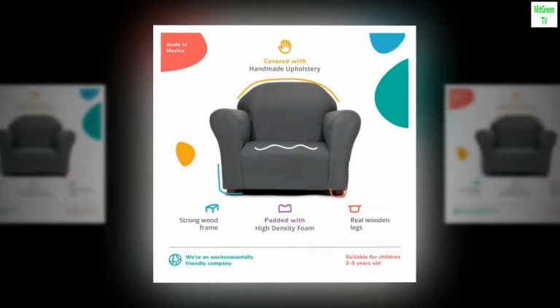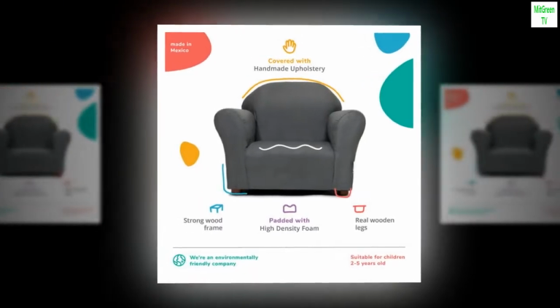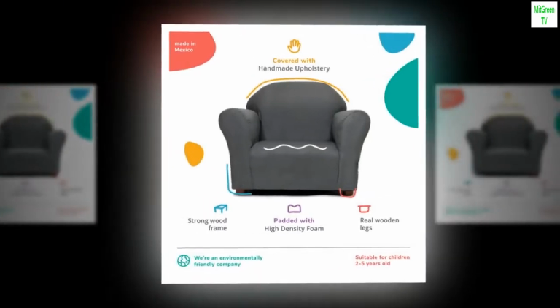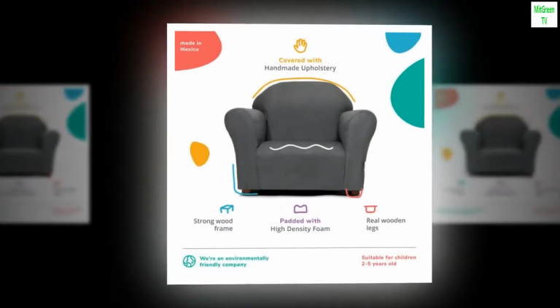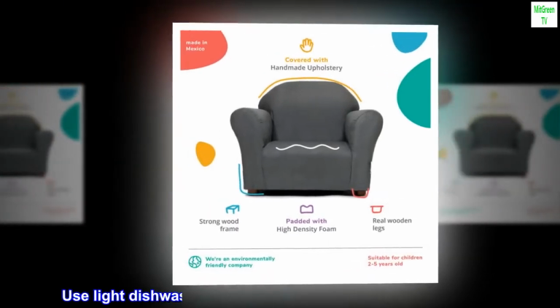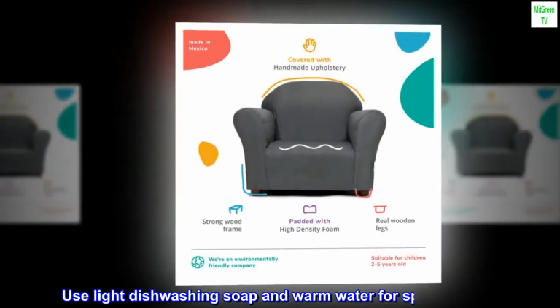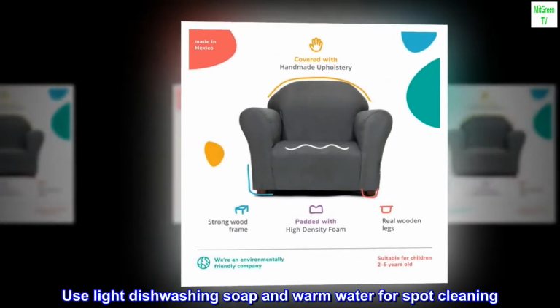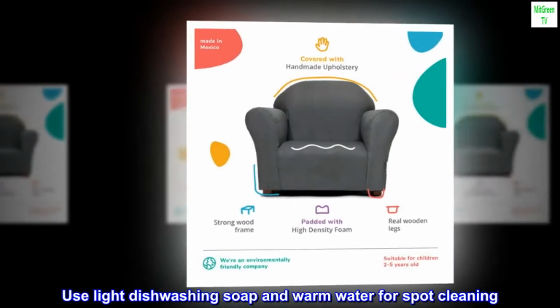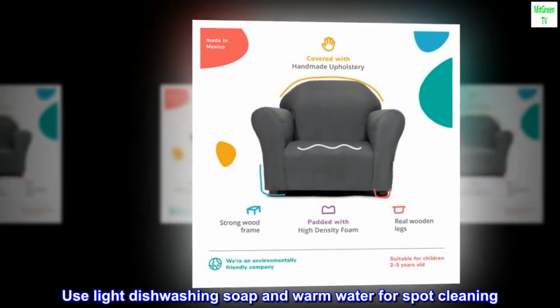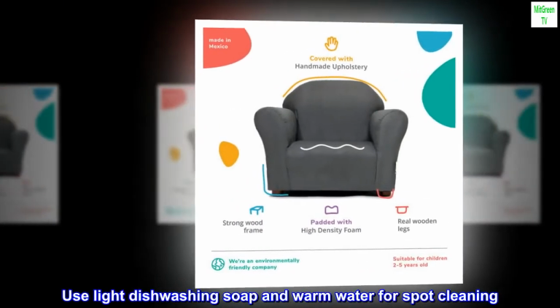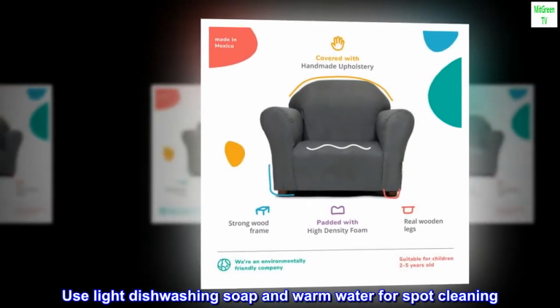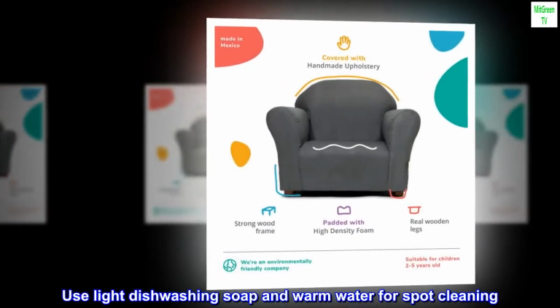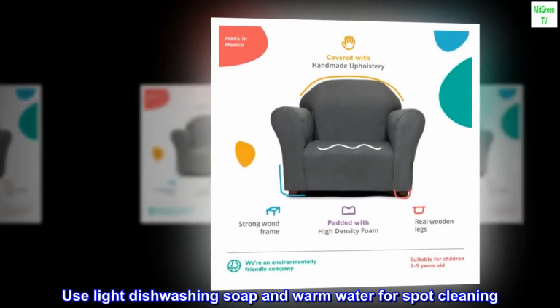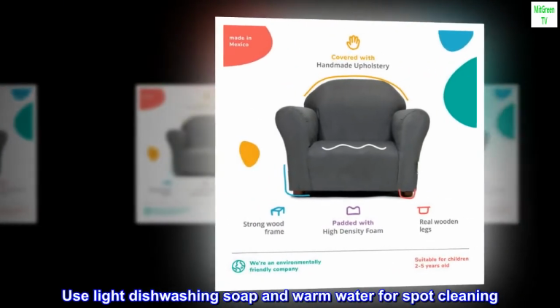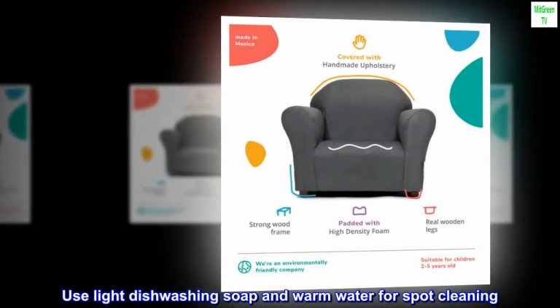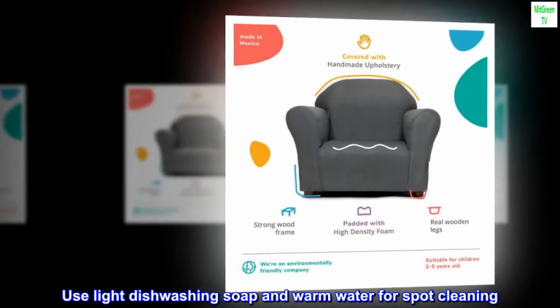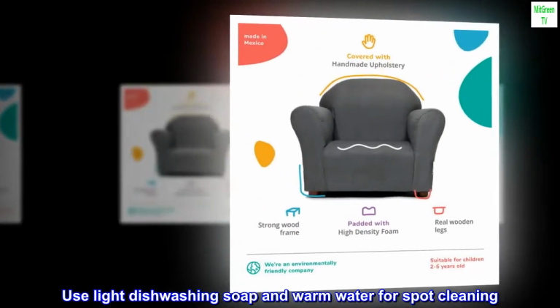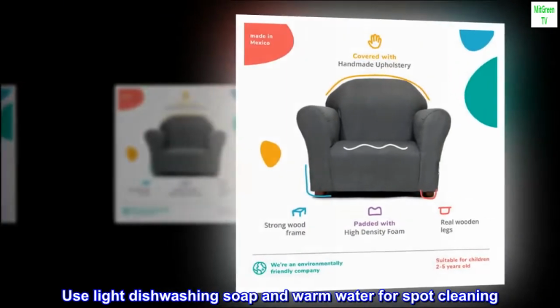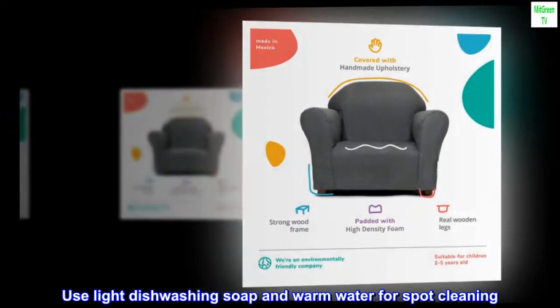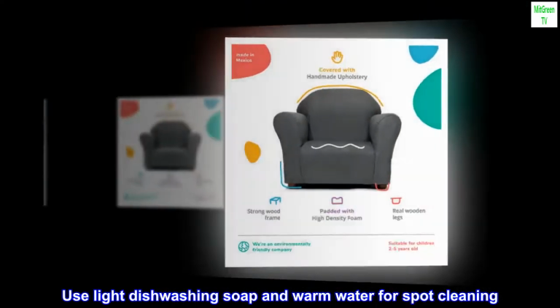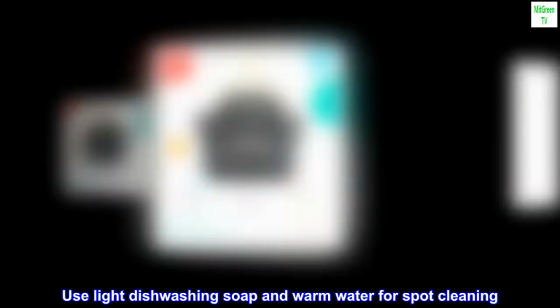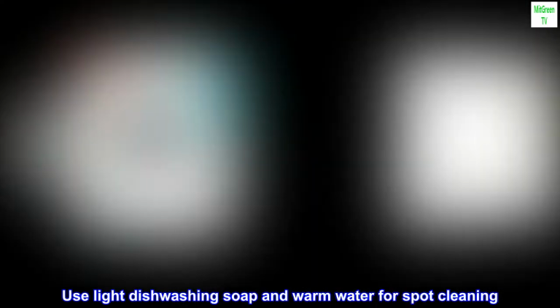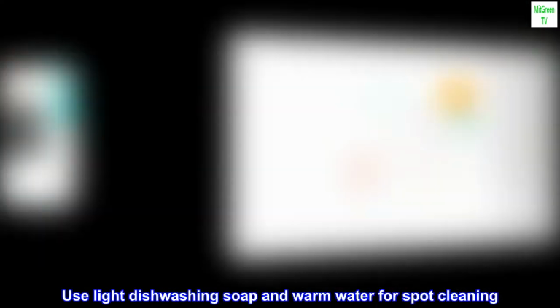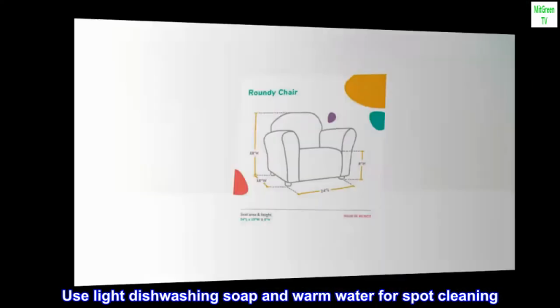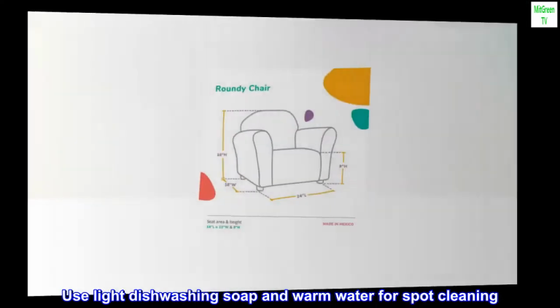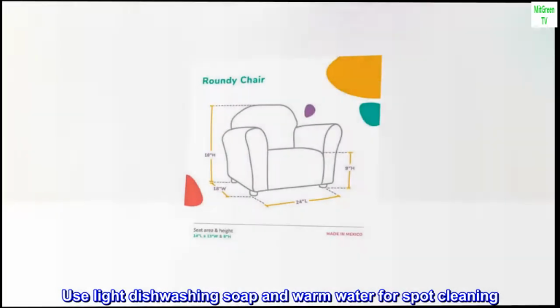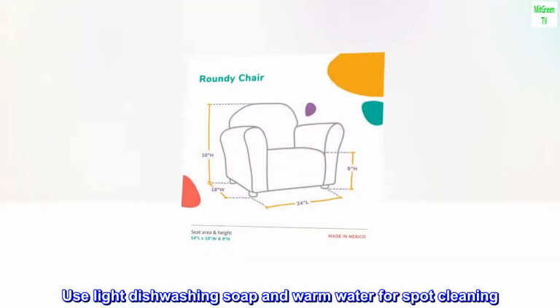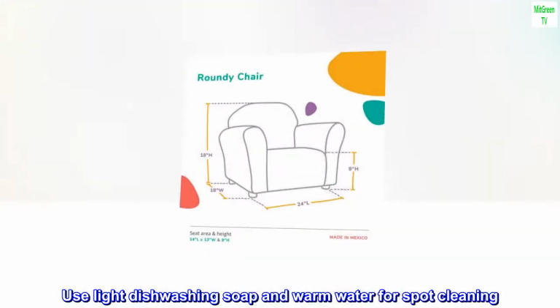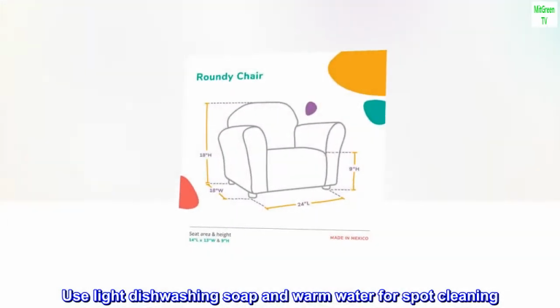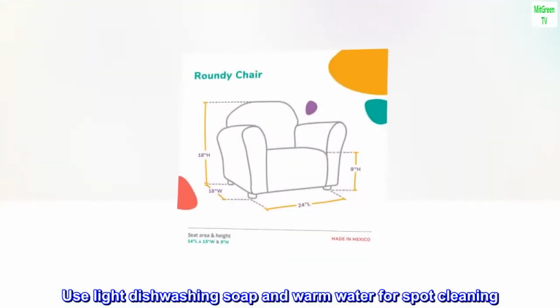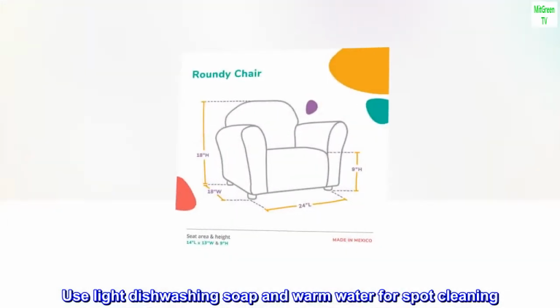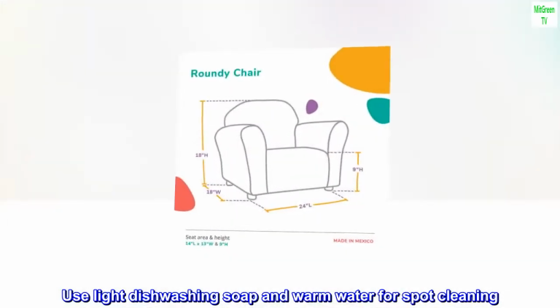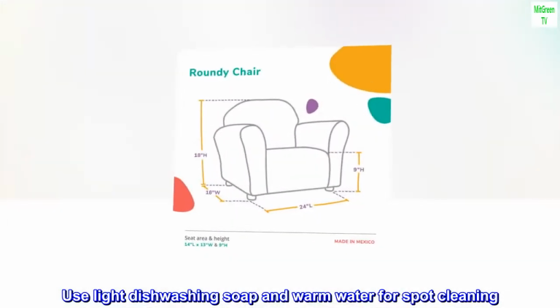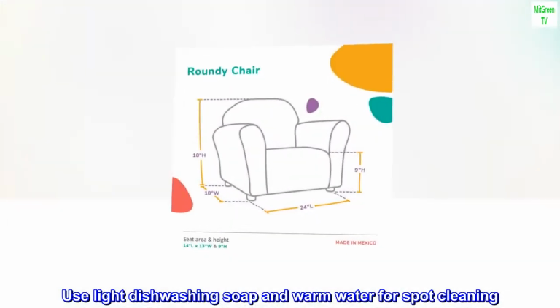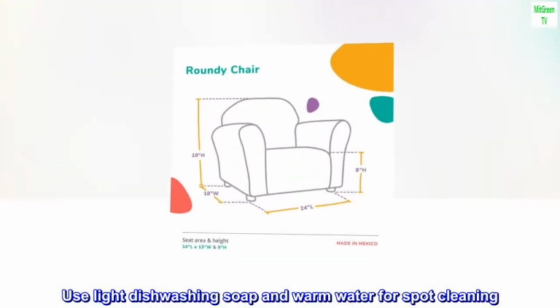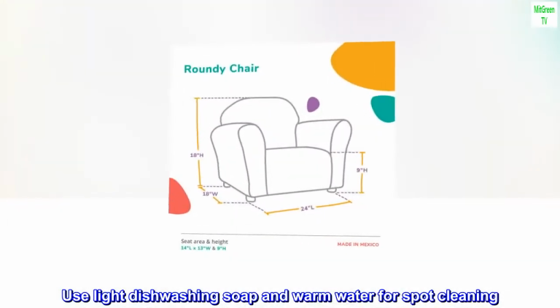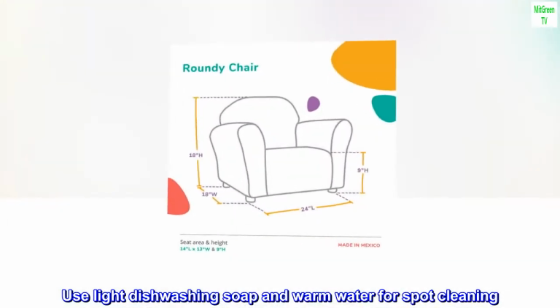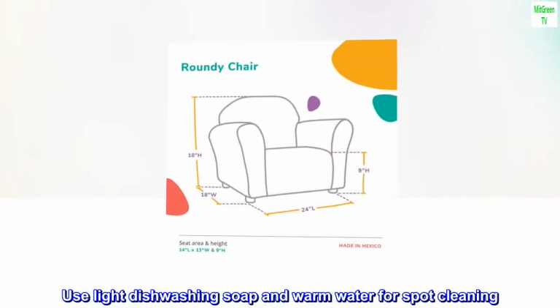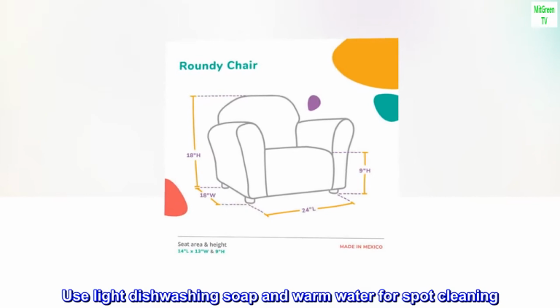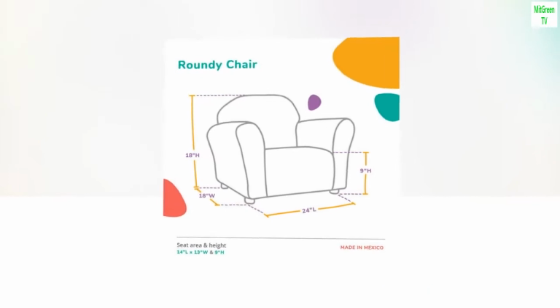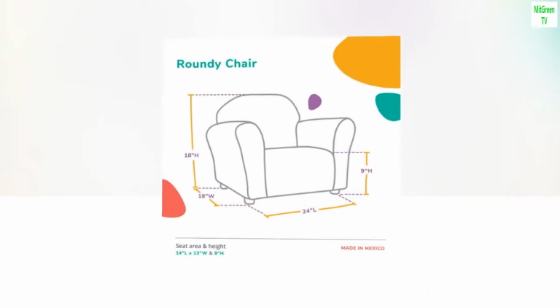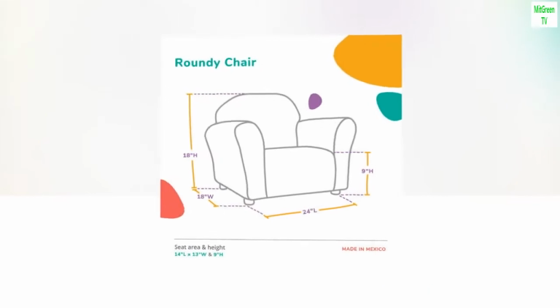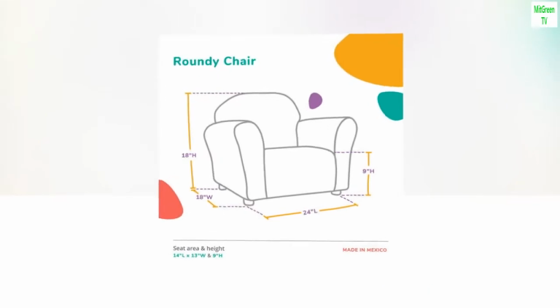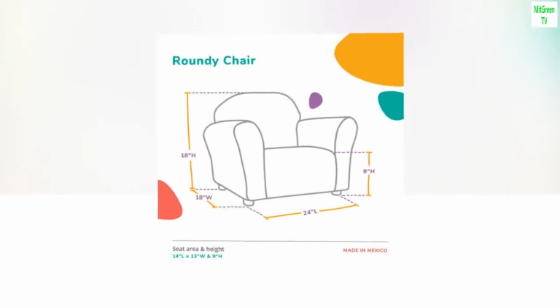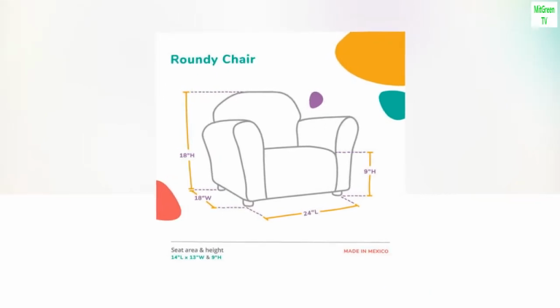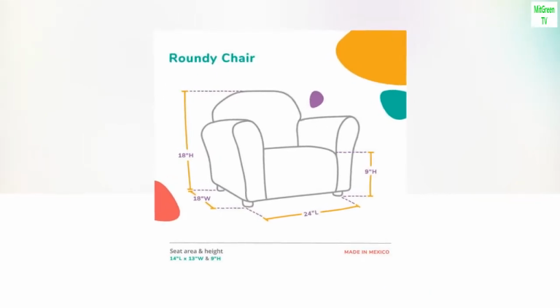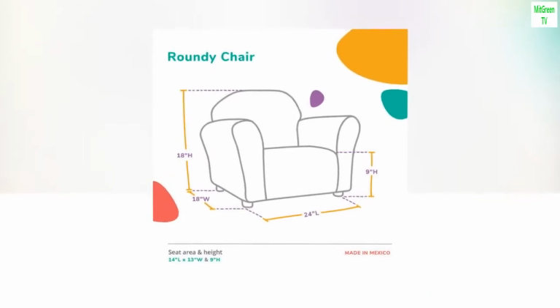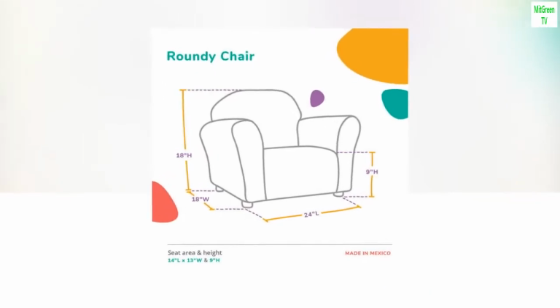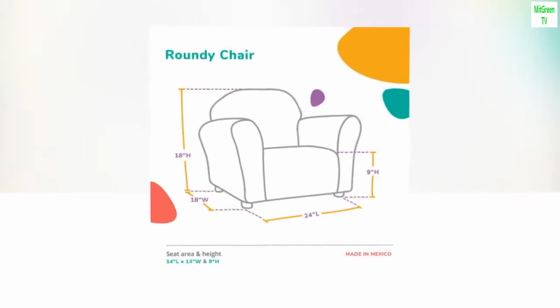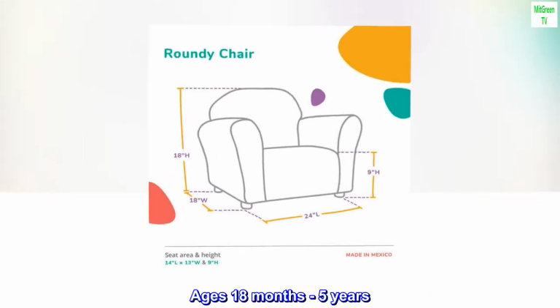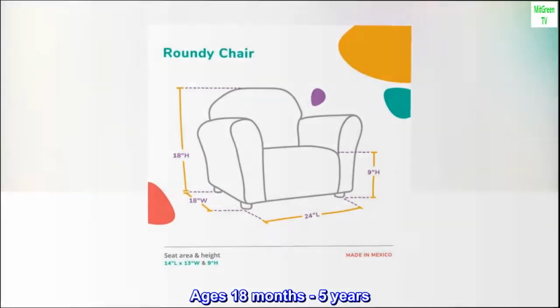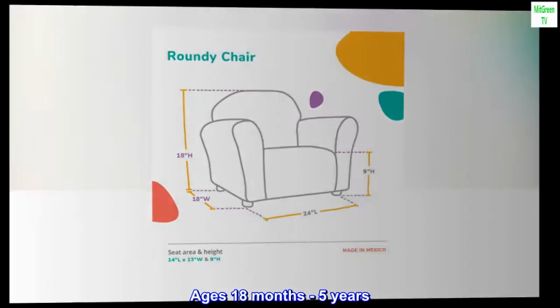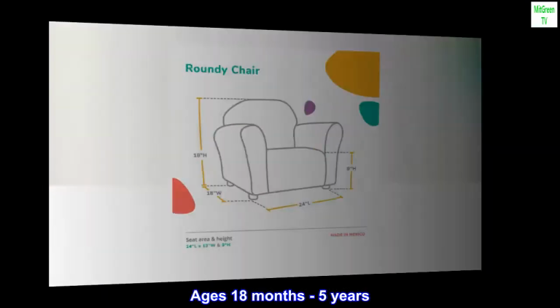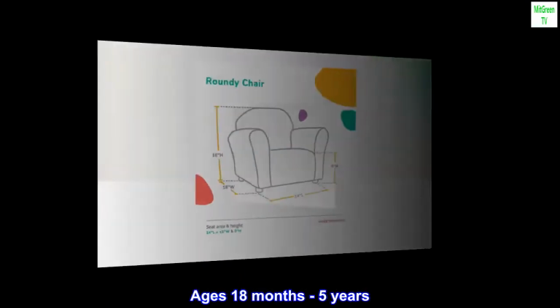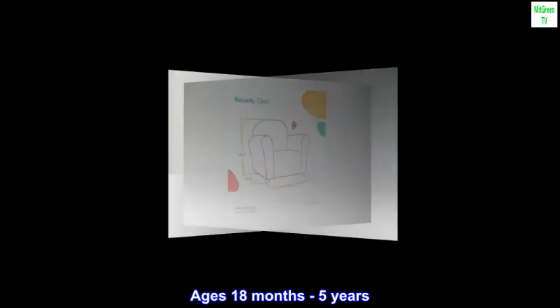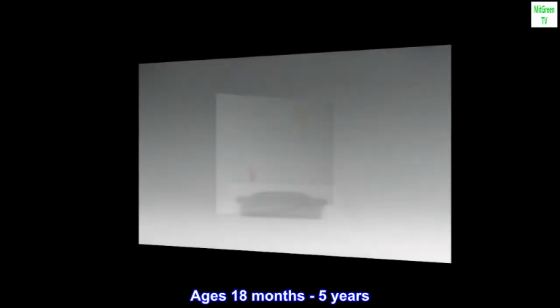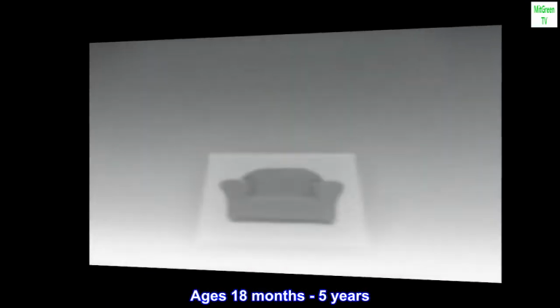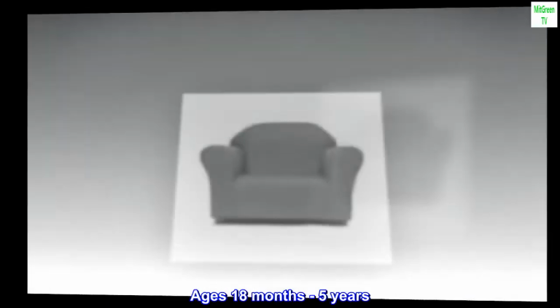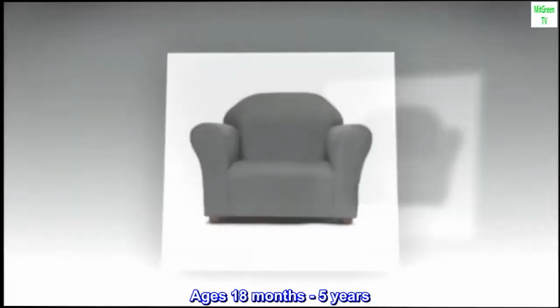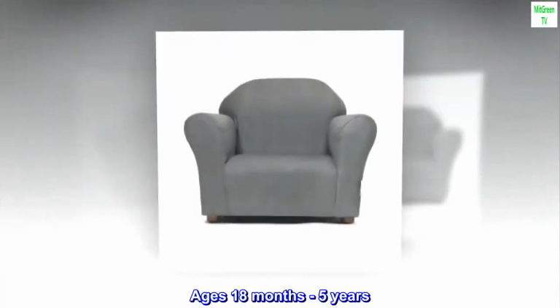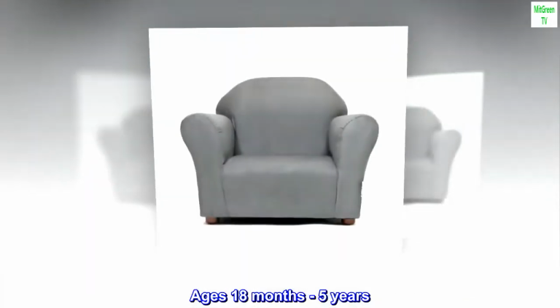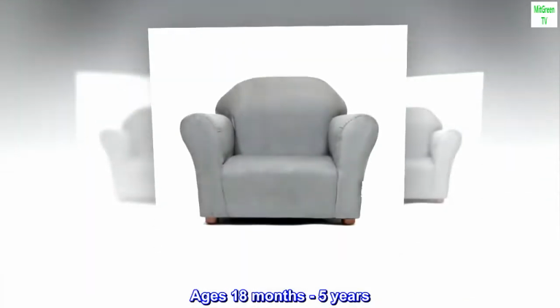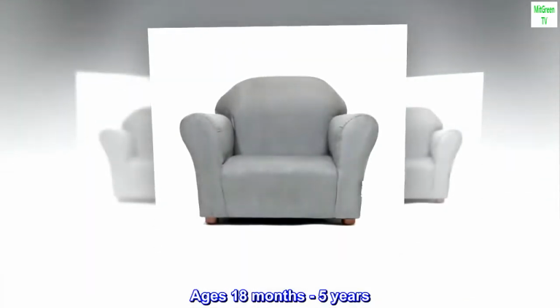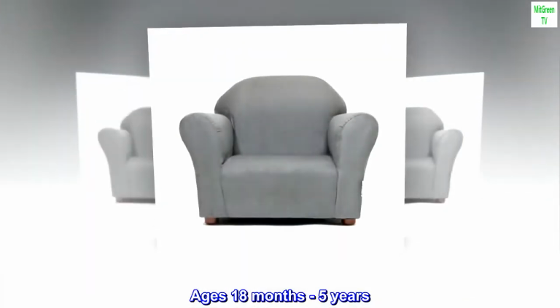Use light dishwashing soap and warm water for spot cleaning. Ages 18 months to 5 years.